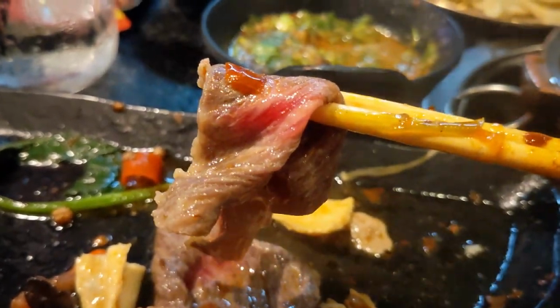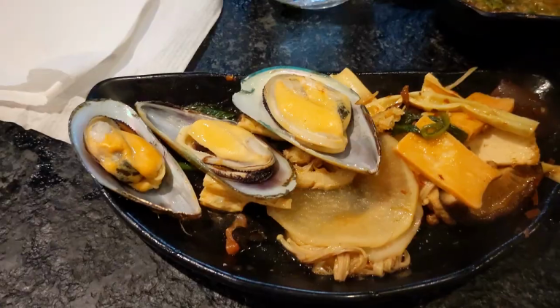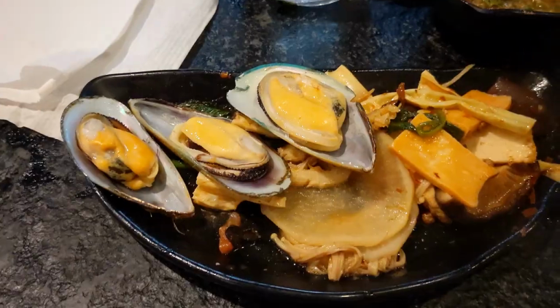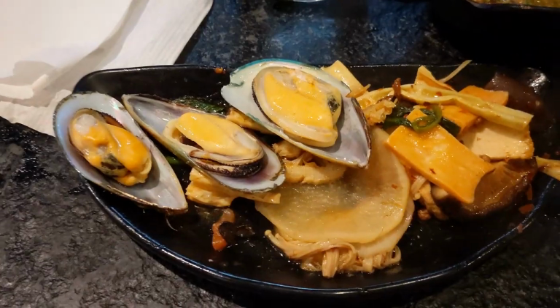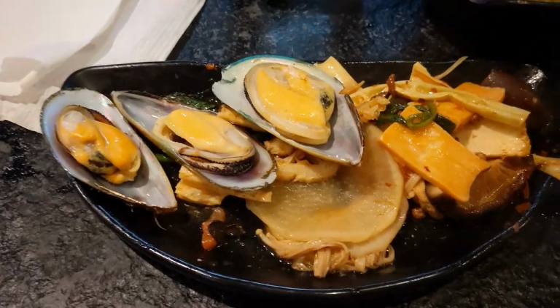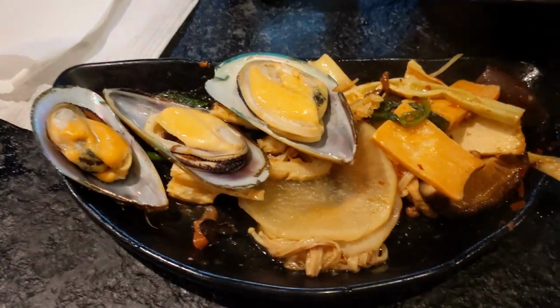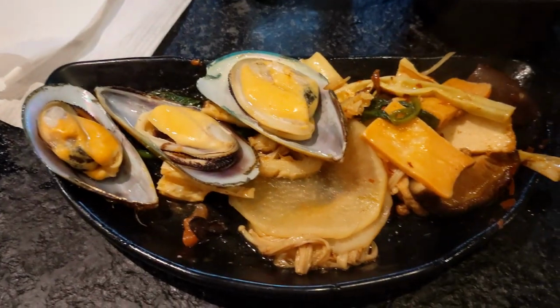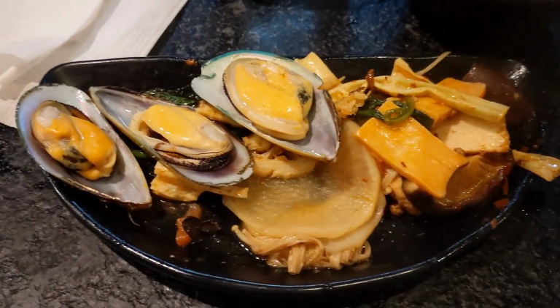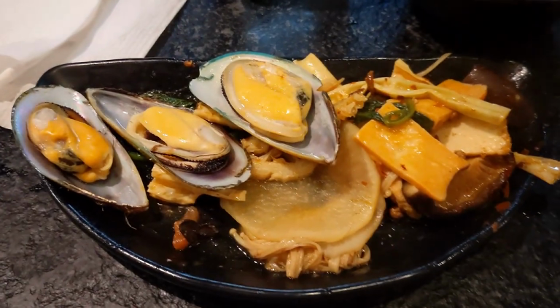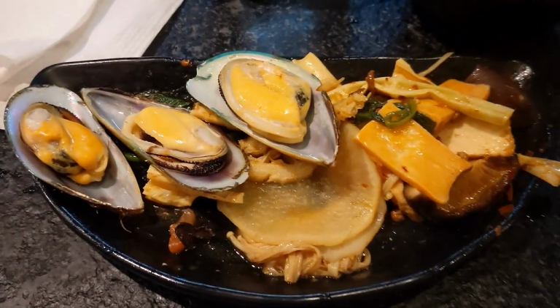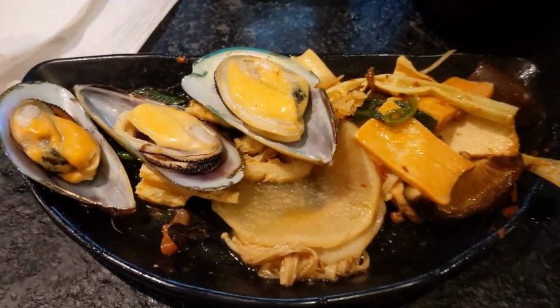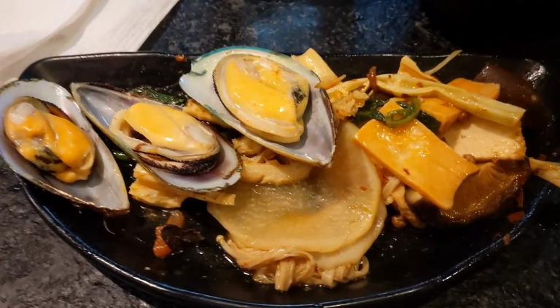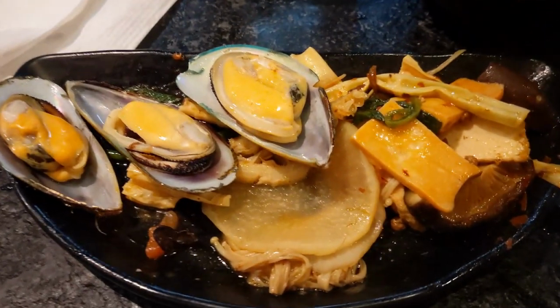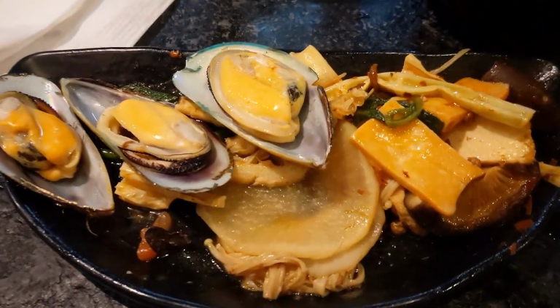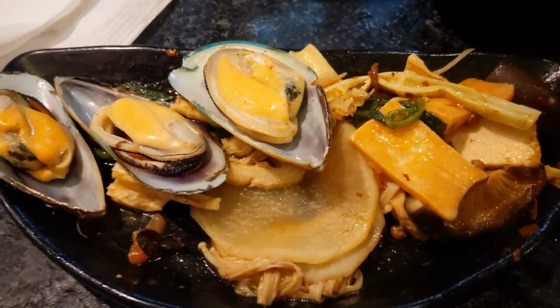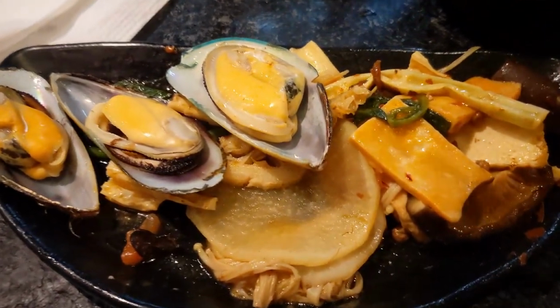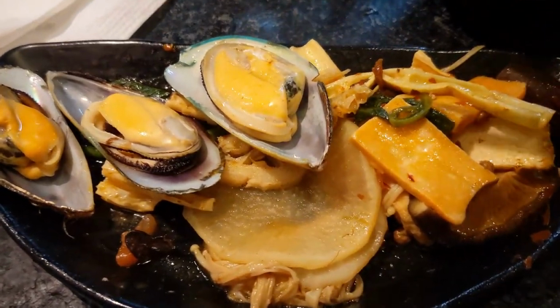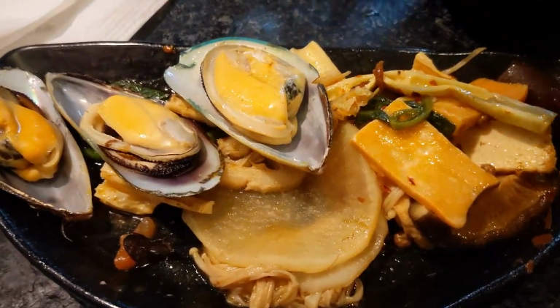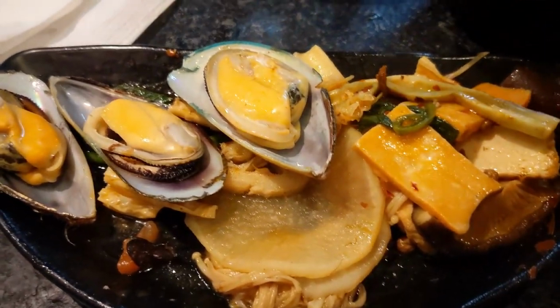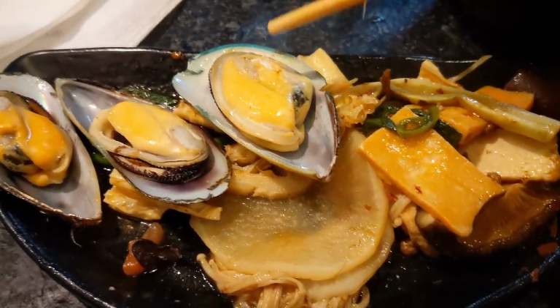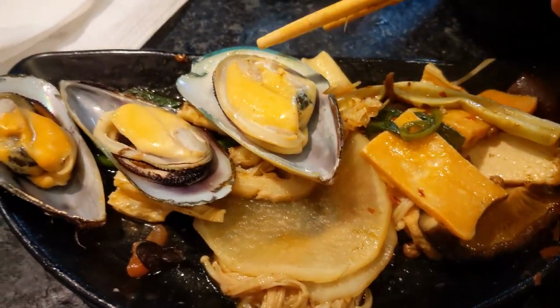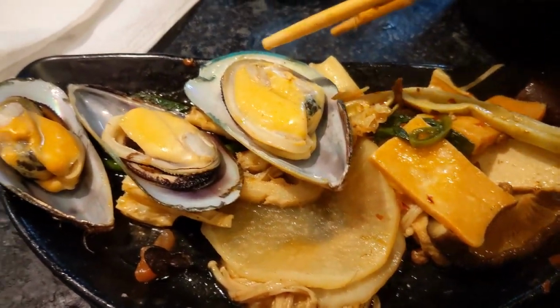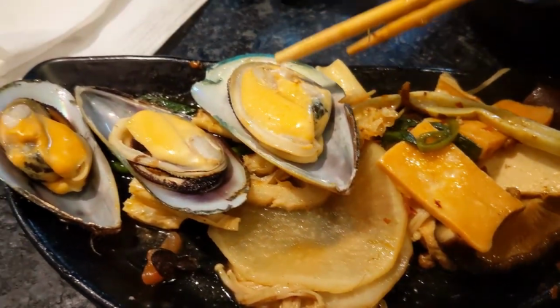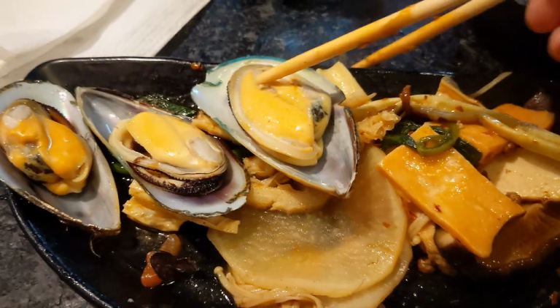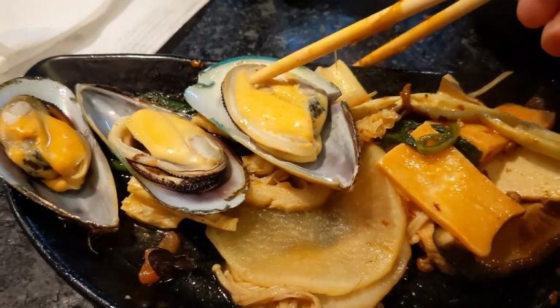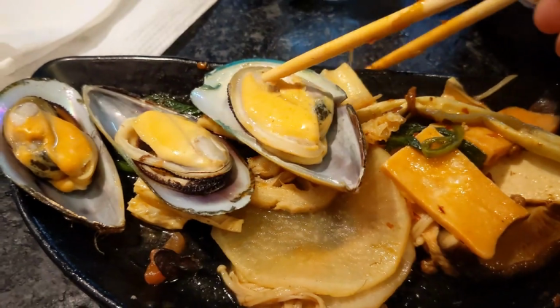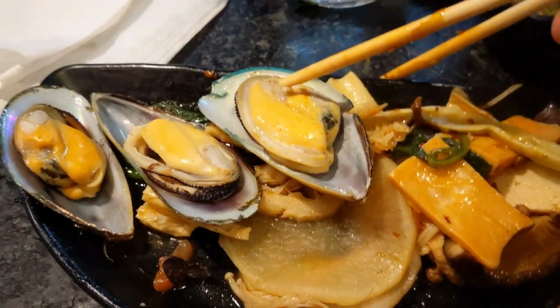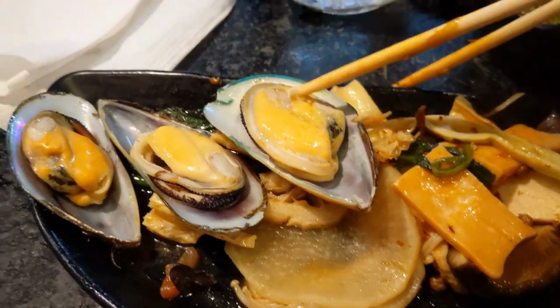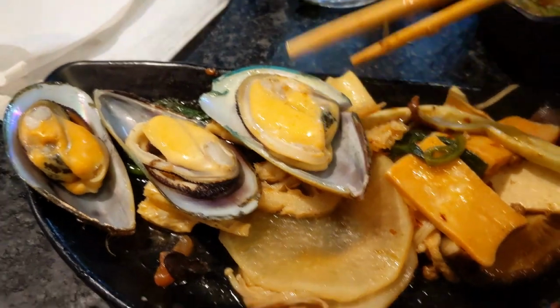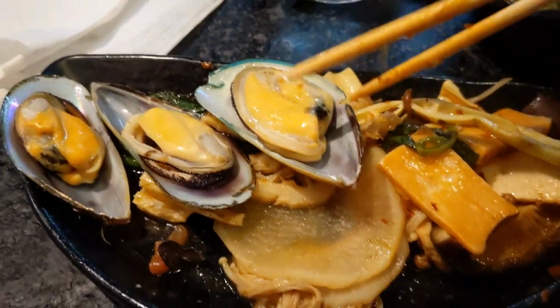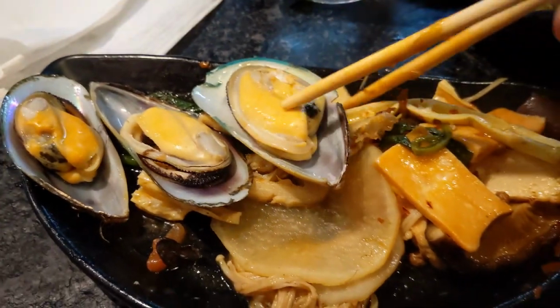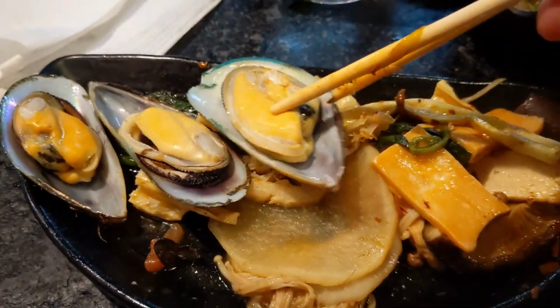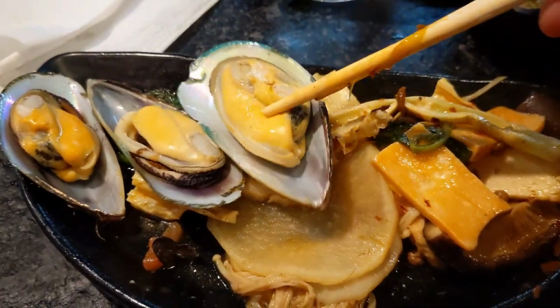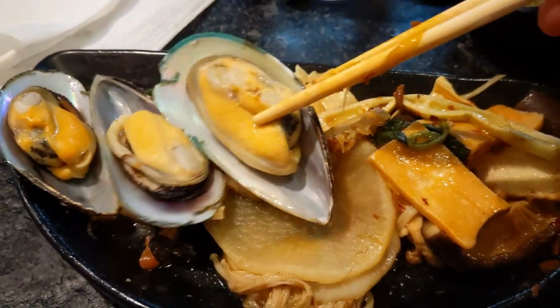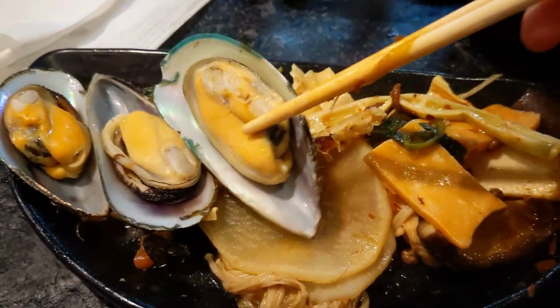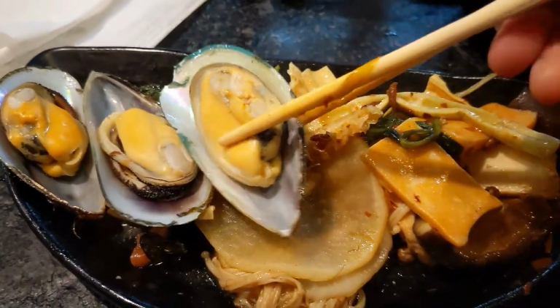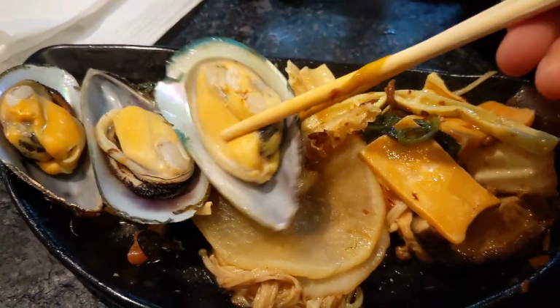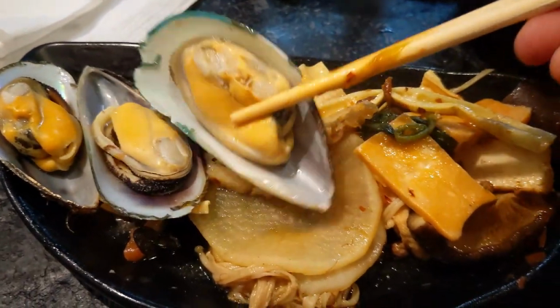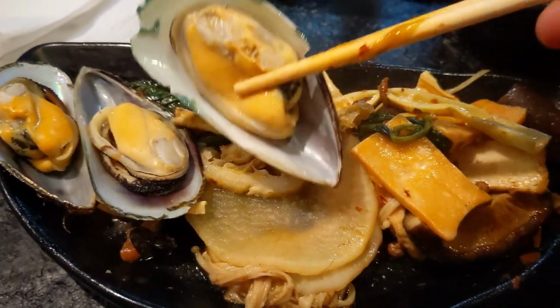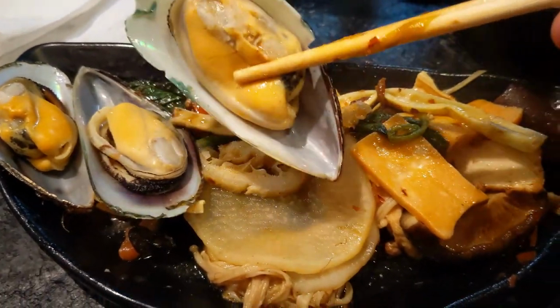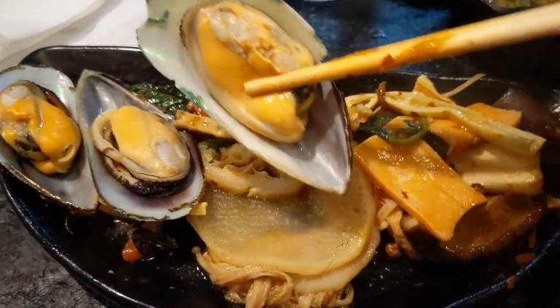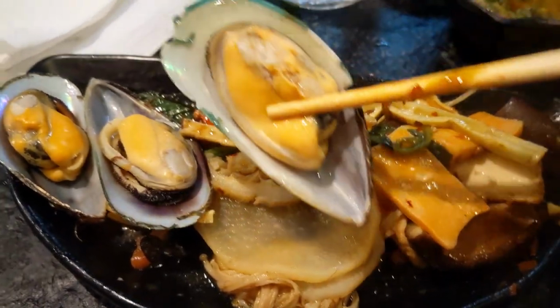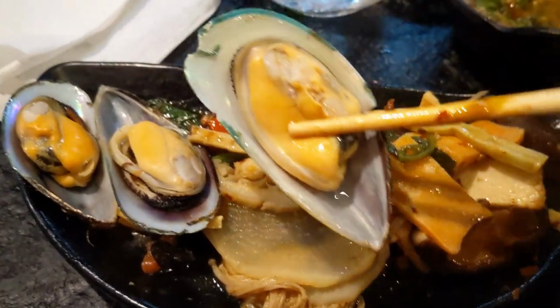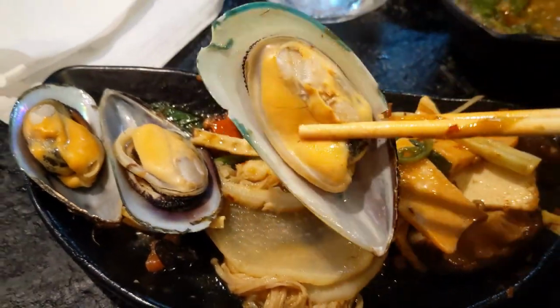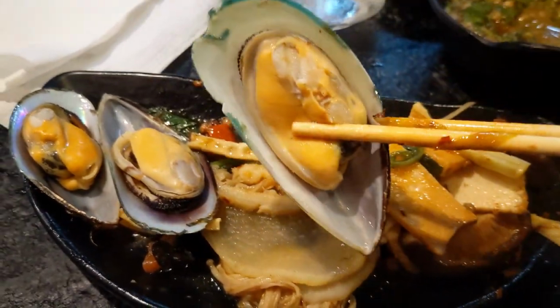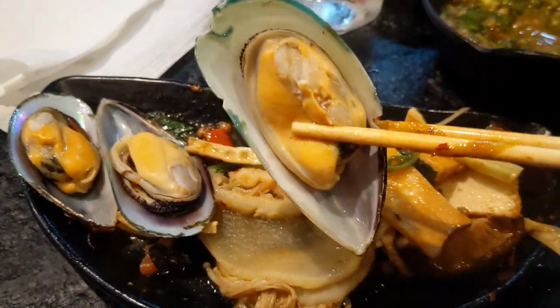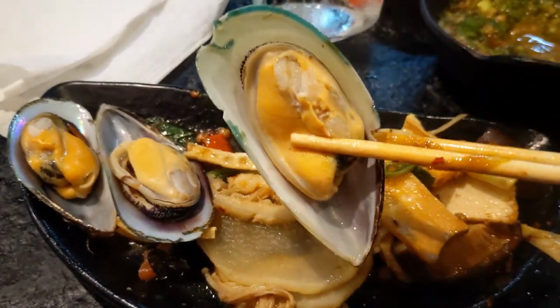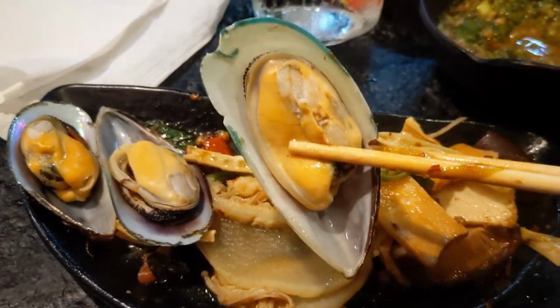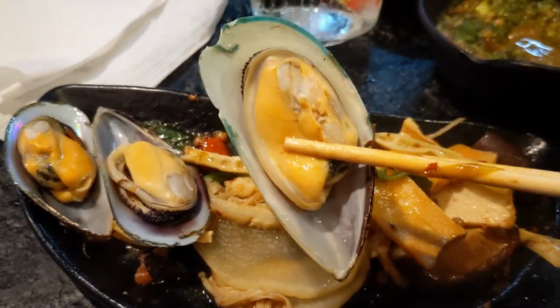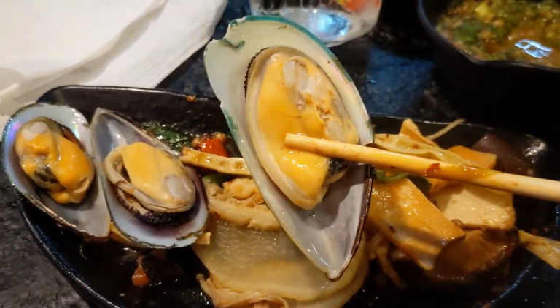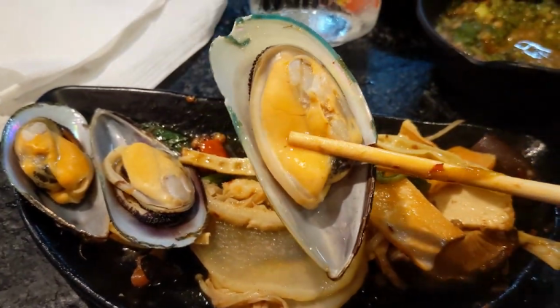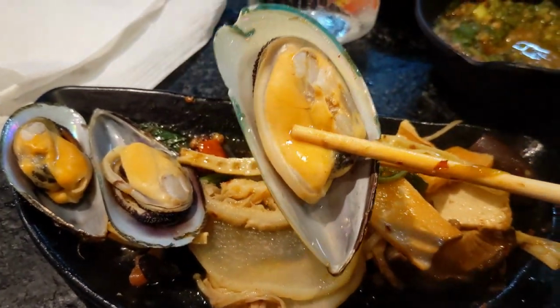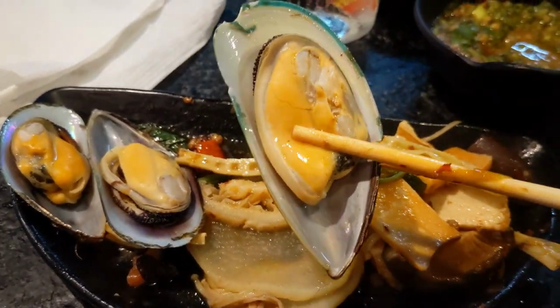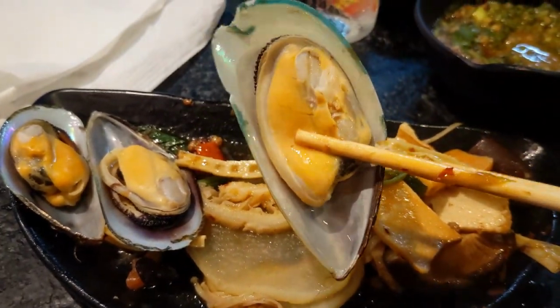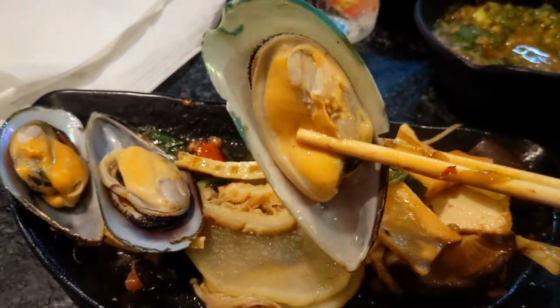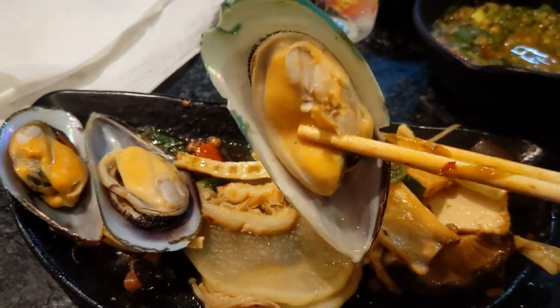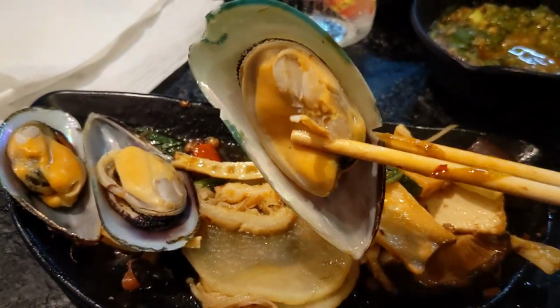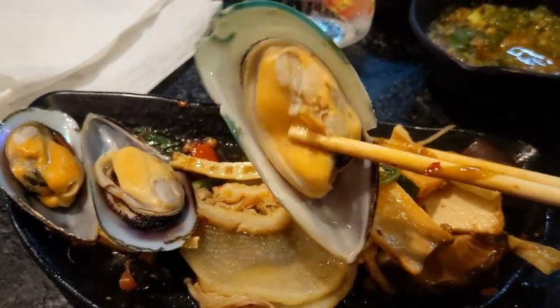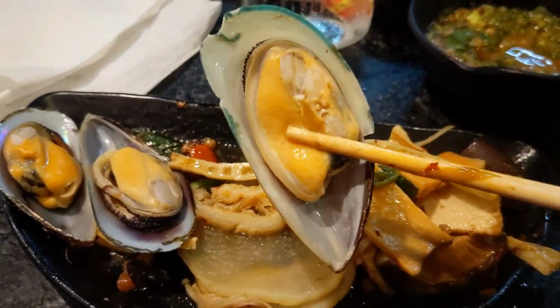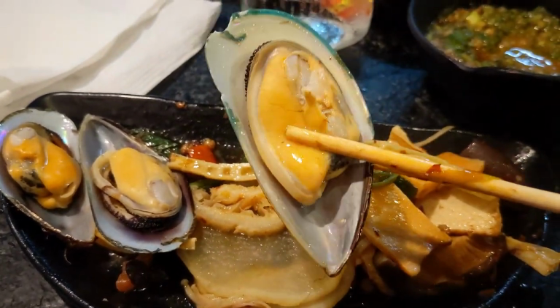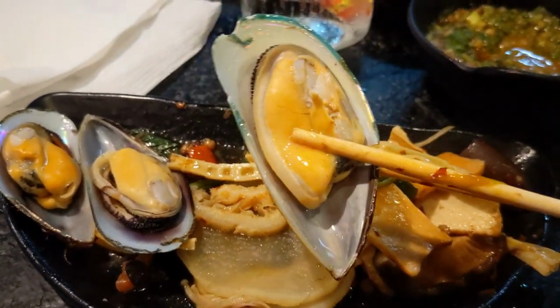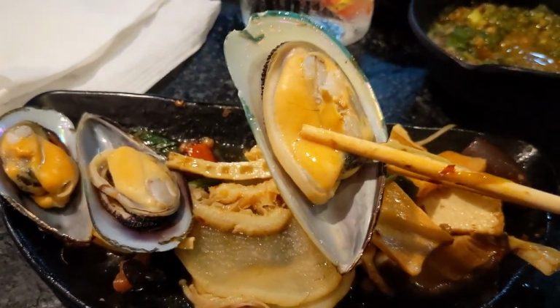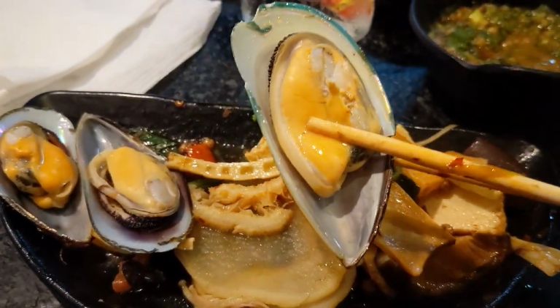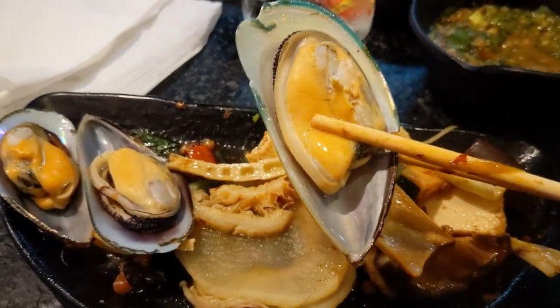Their mussel is probably my favorite item on the menu. They were so big, fresh, and sweet.